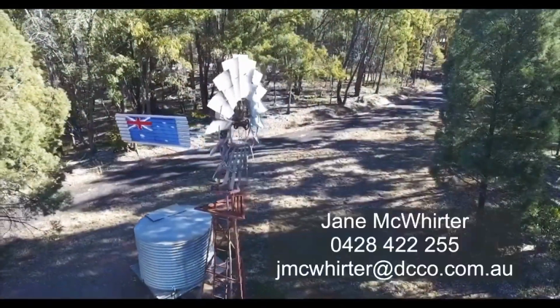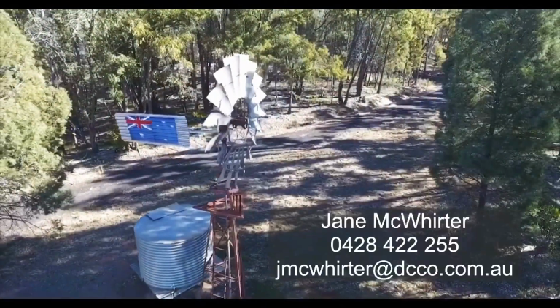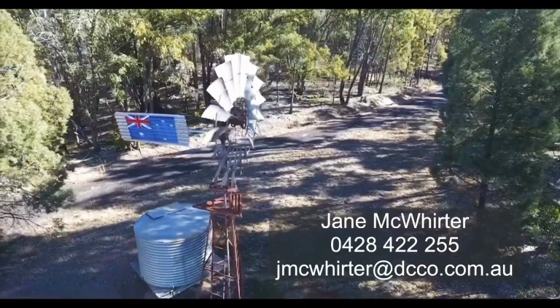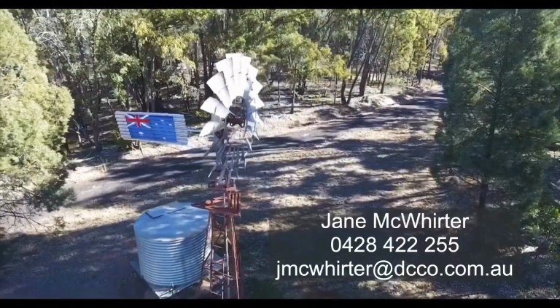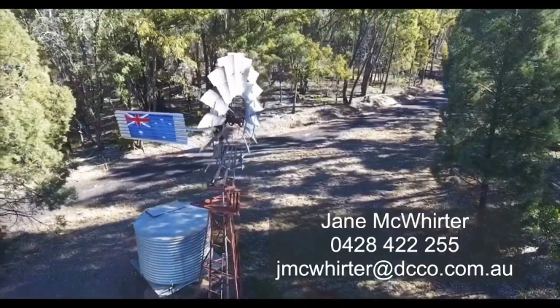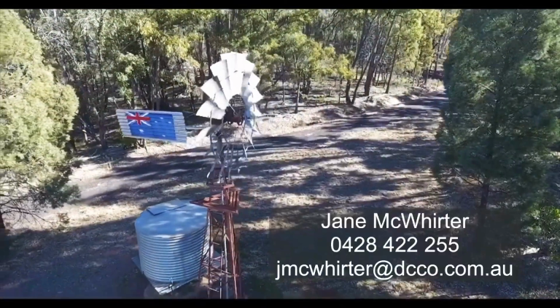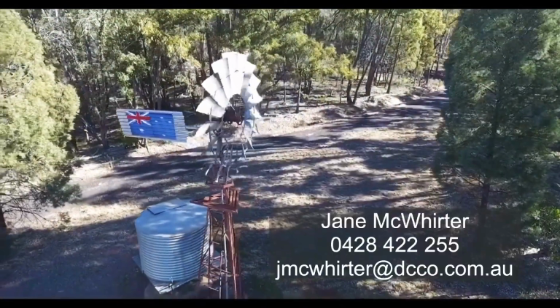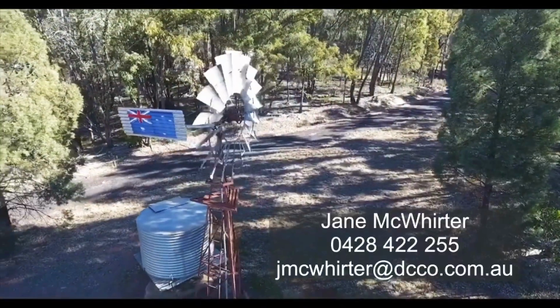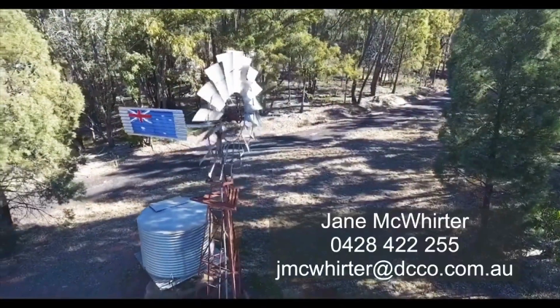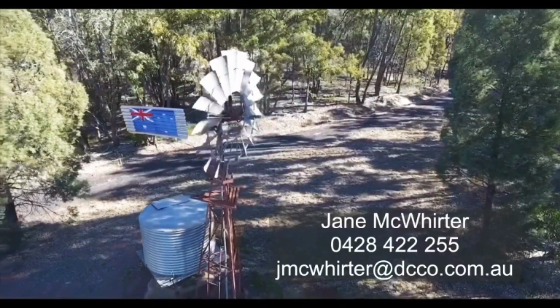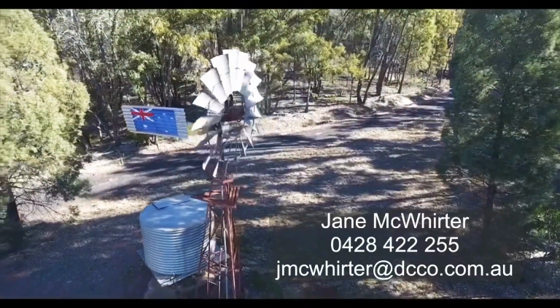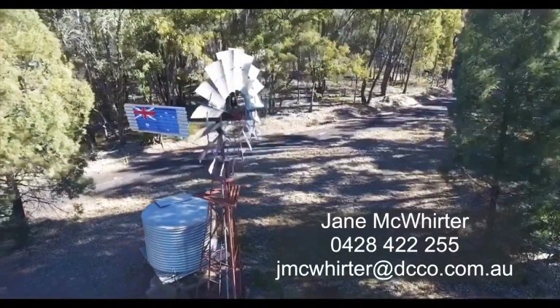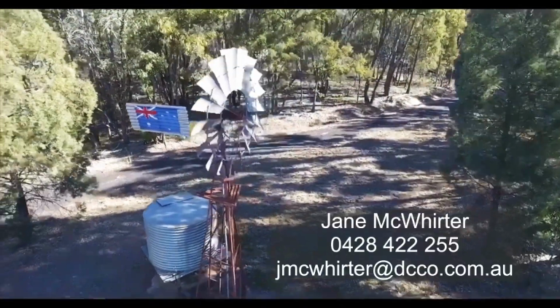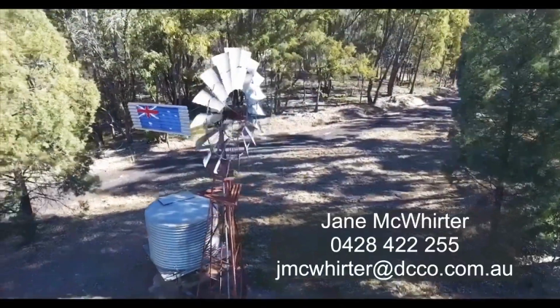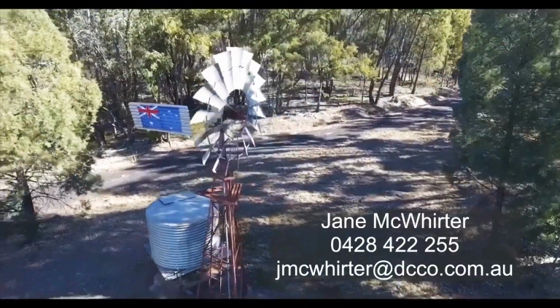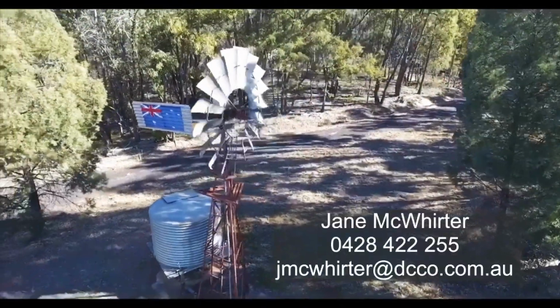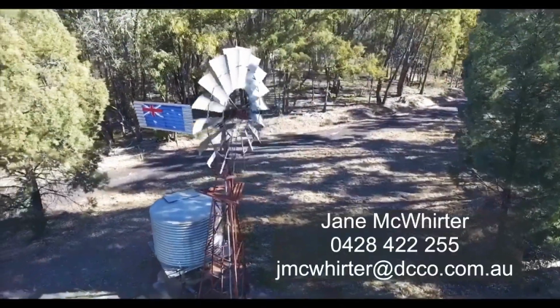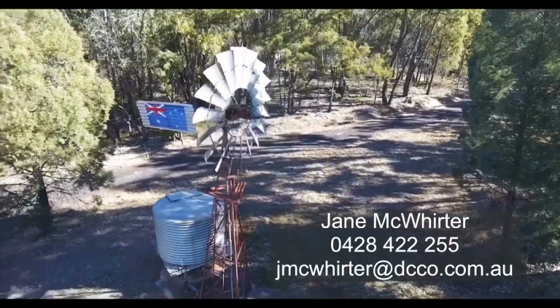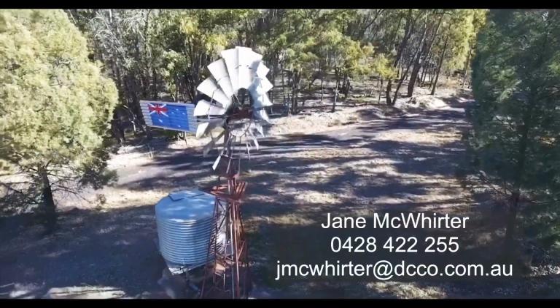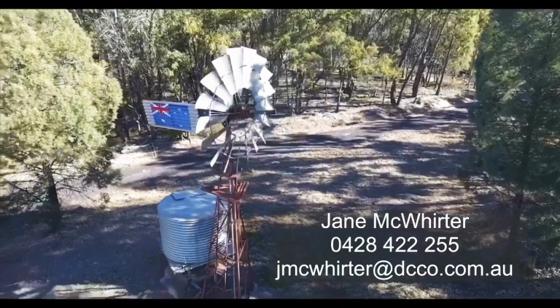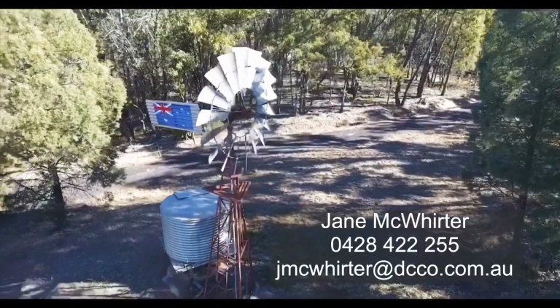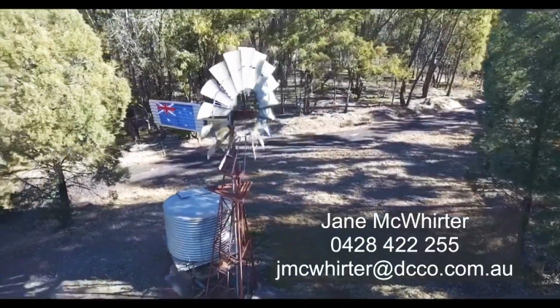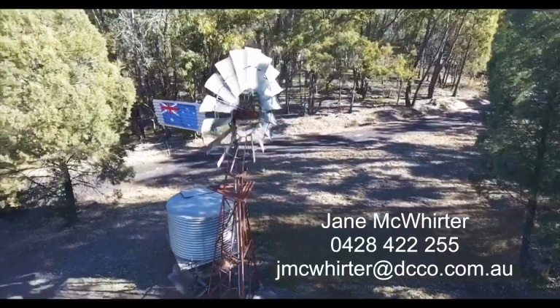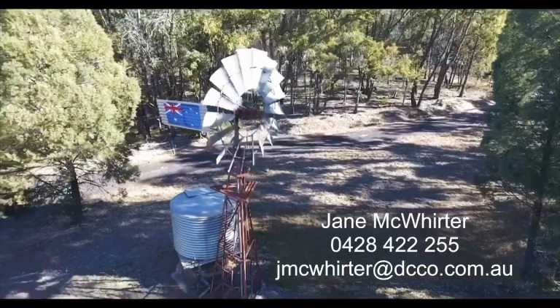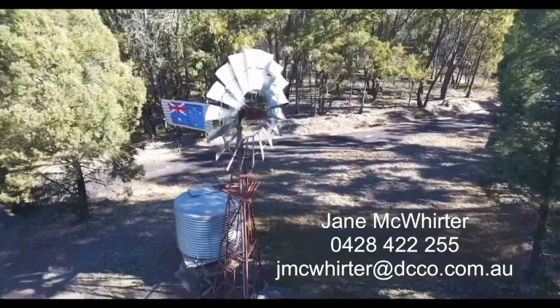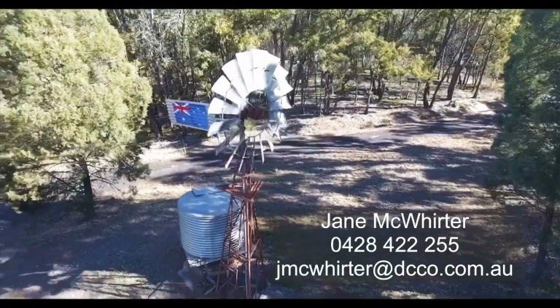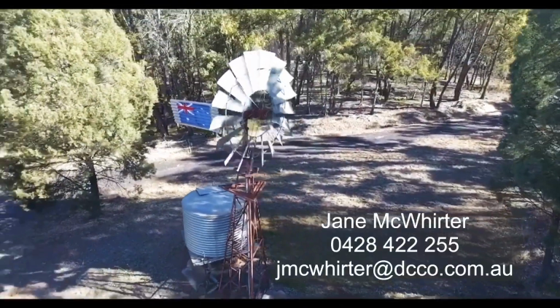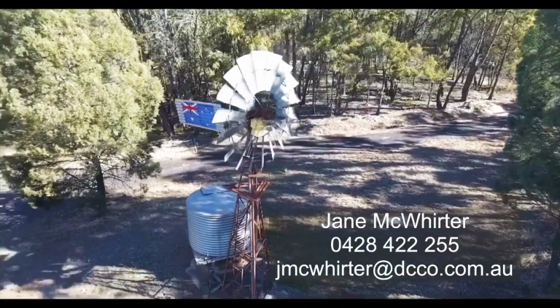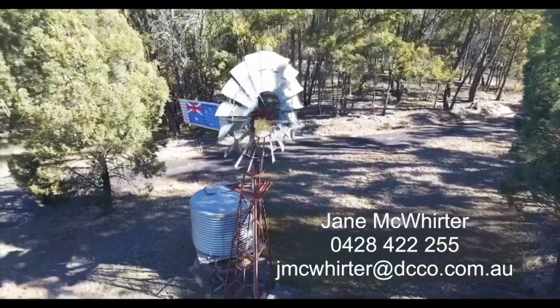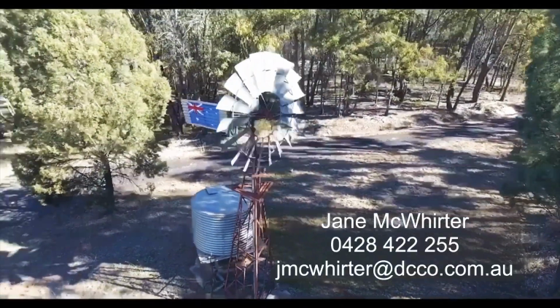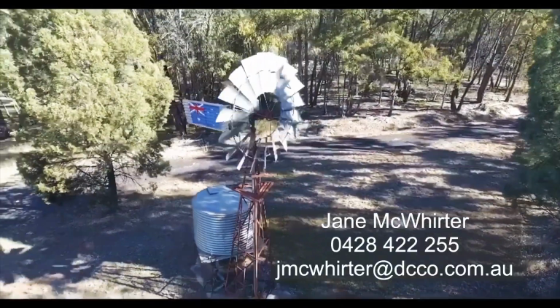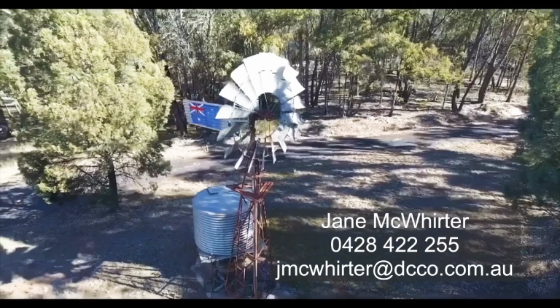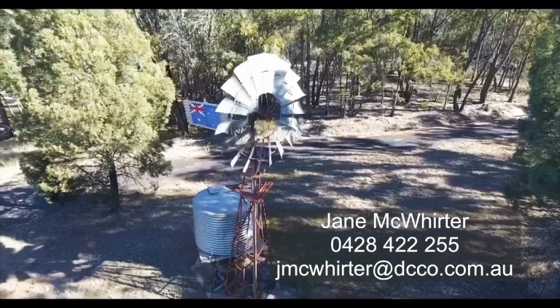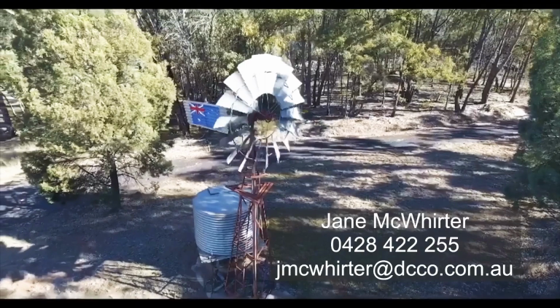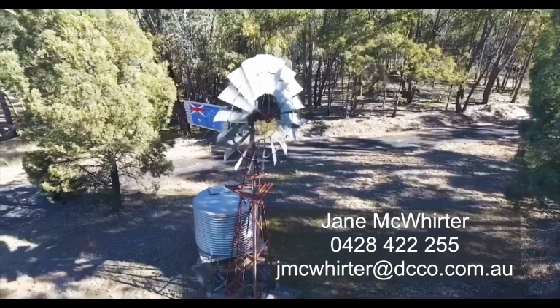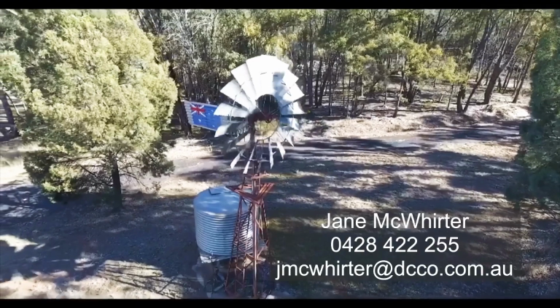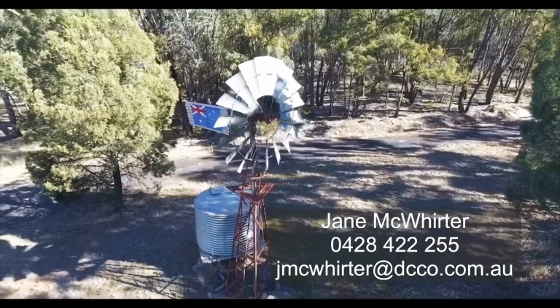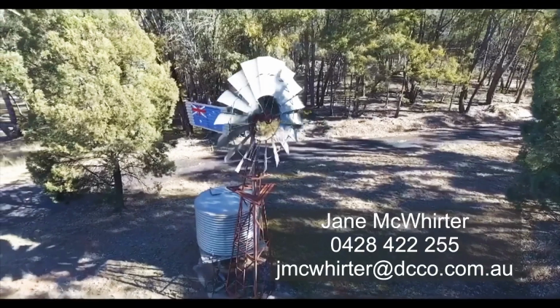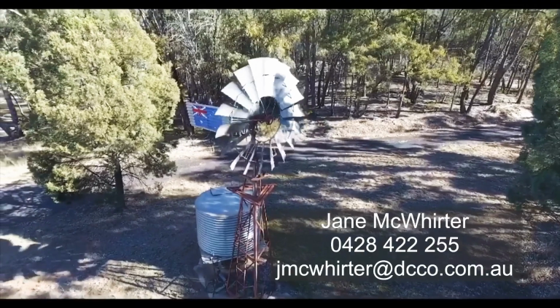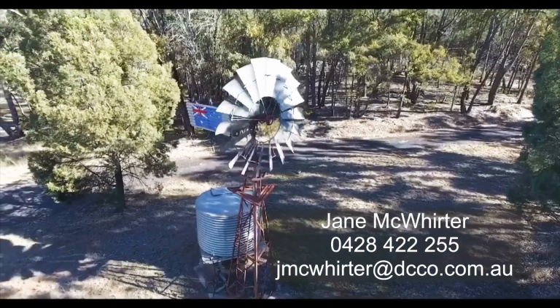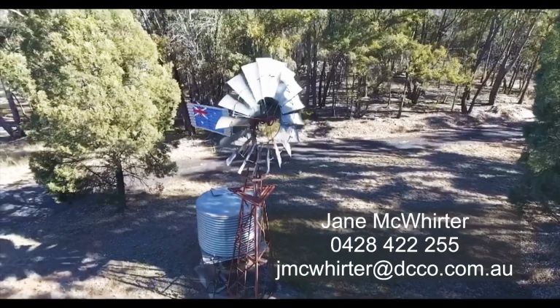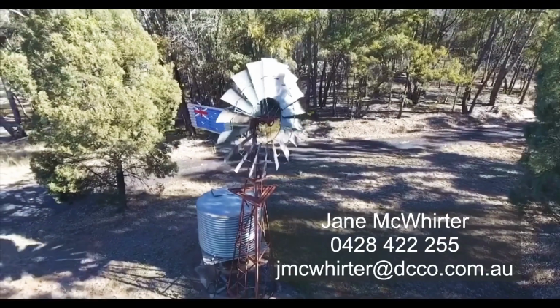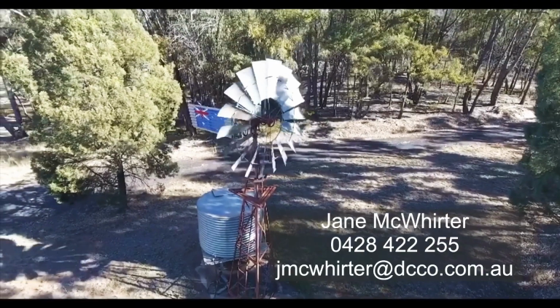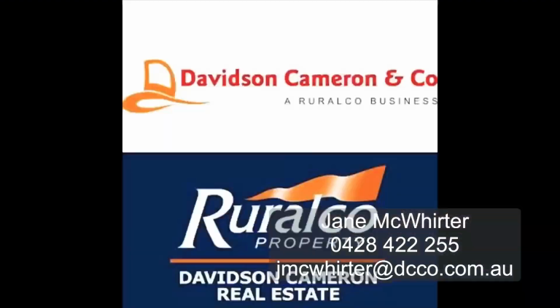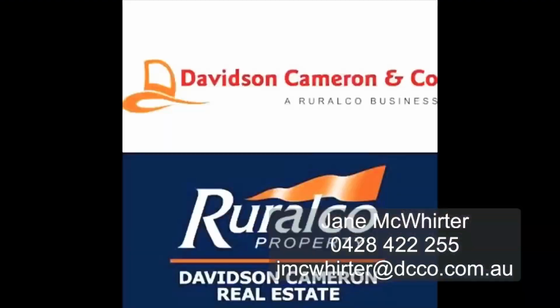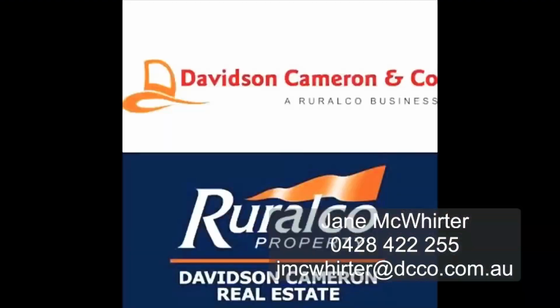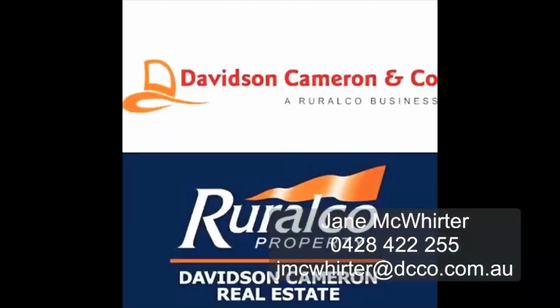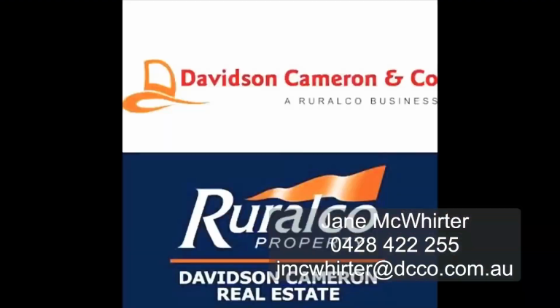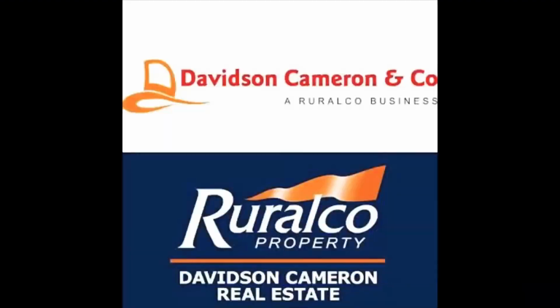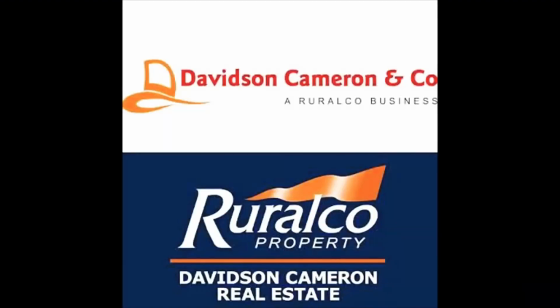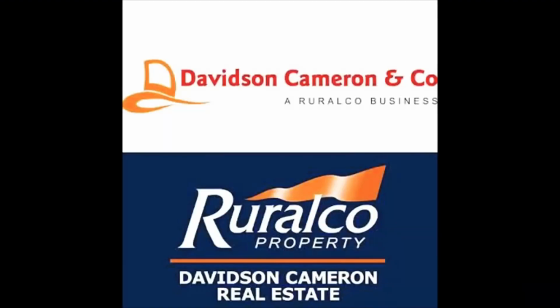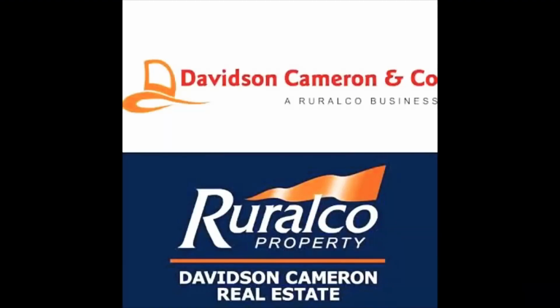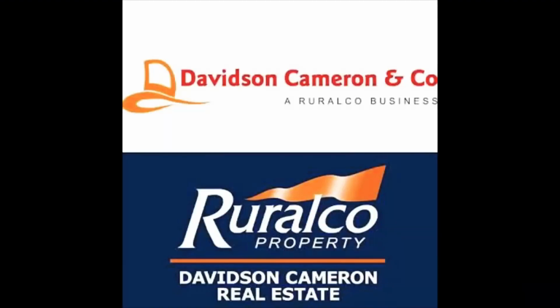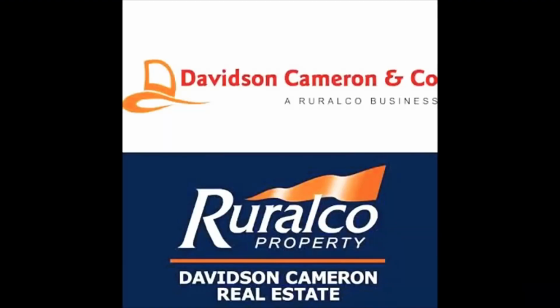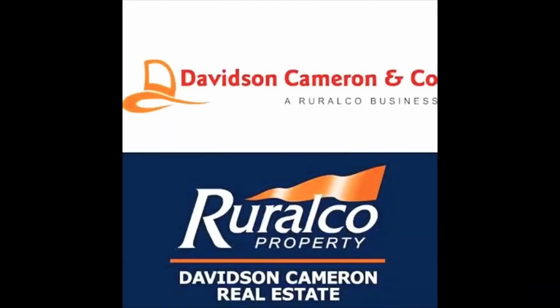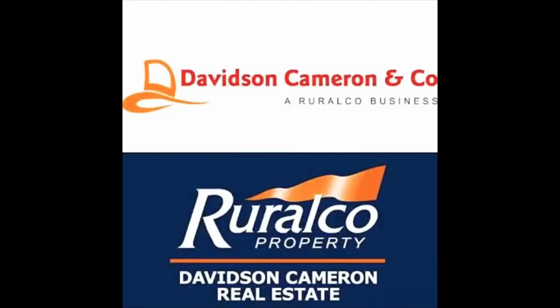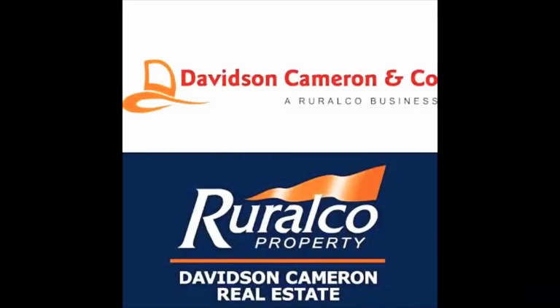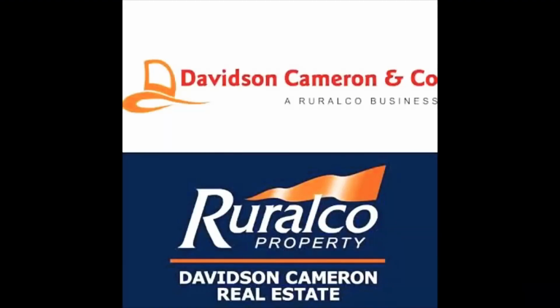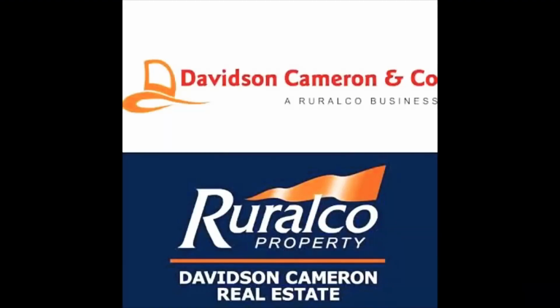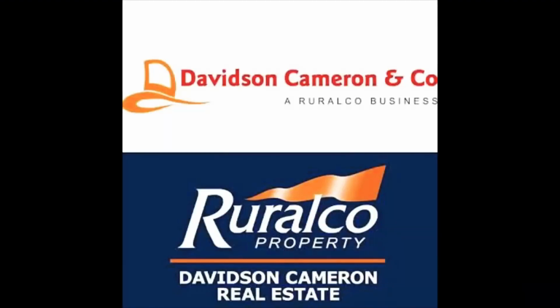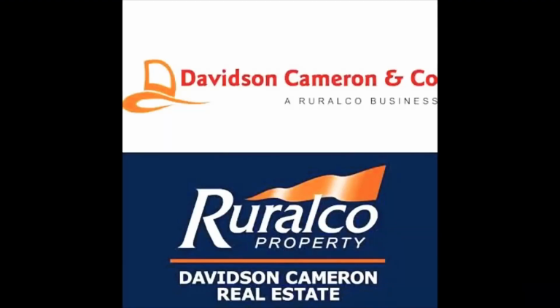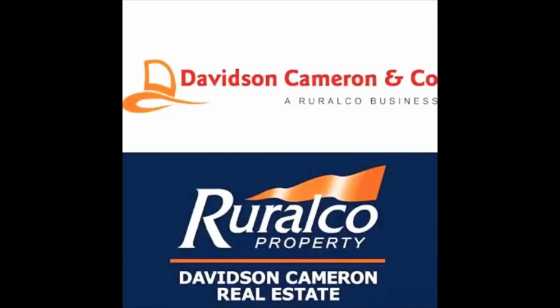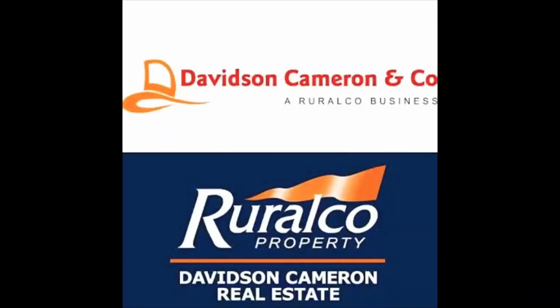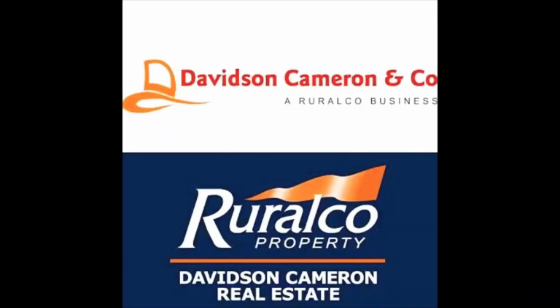Being only two kilometres from the main CBD area, this property is well worth a look so give me a call now.